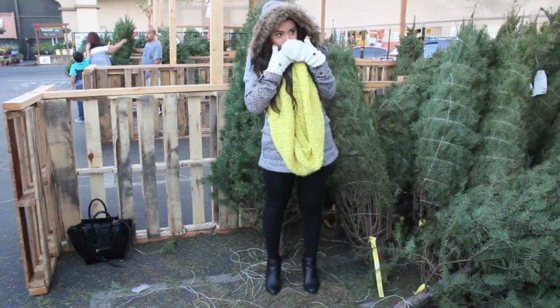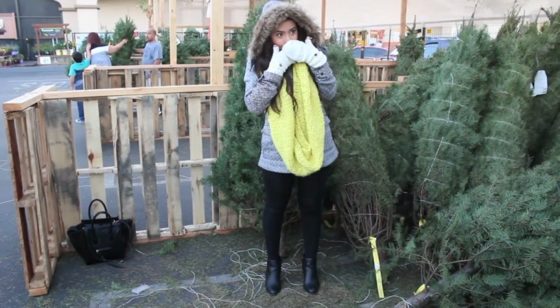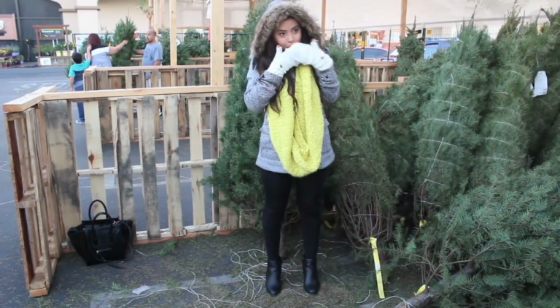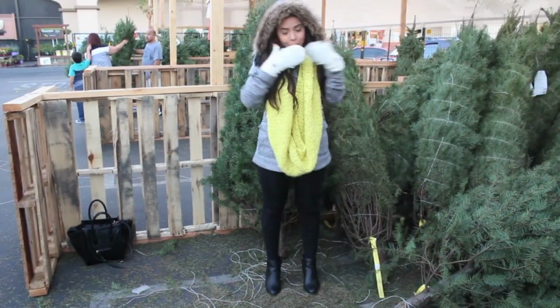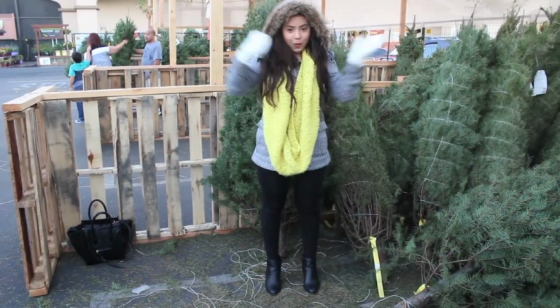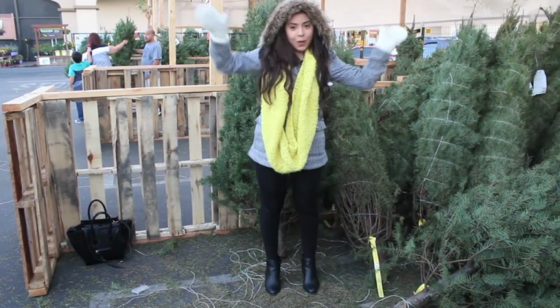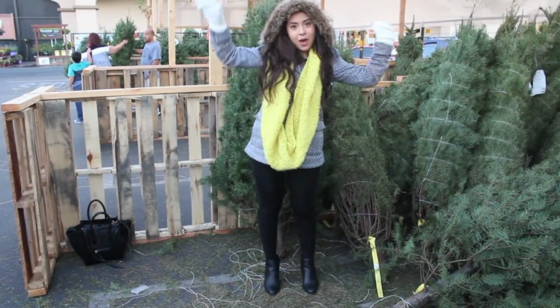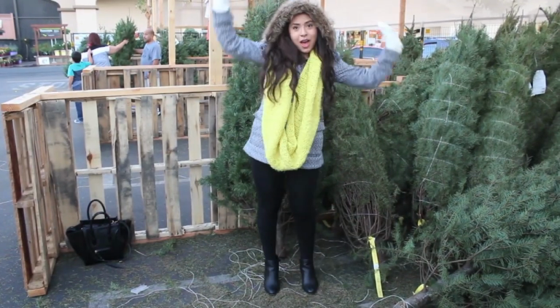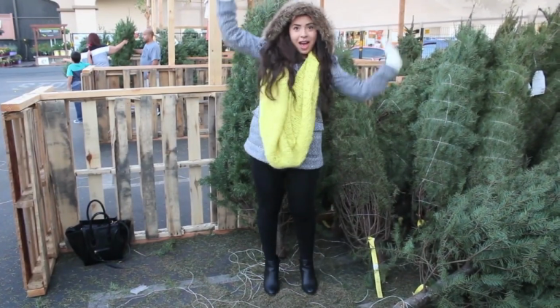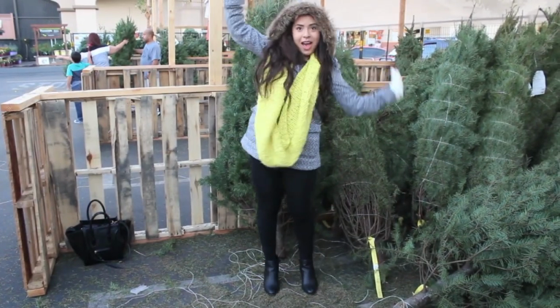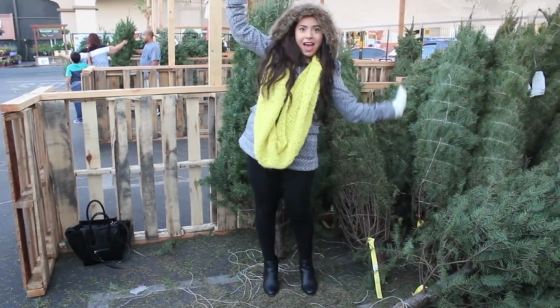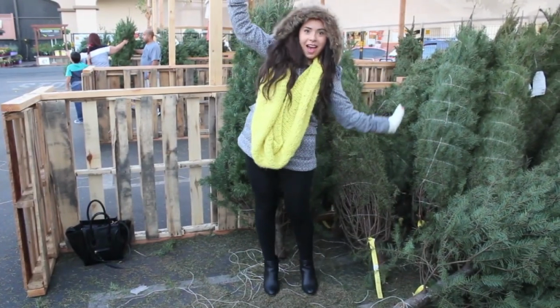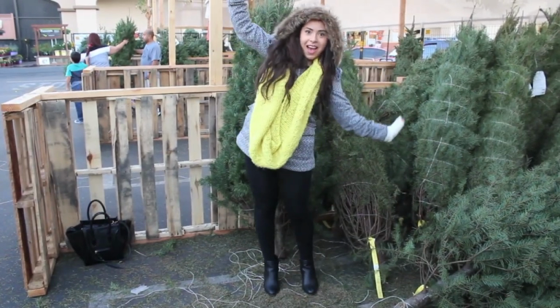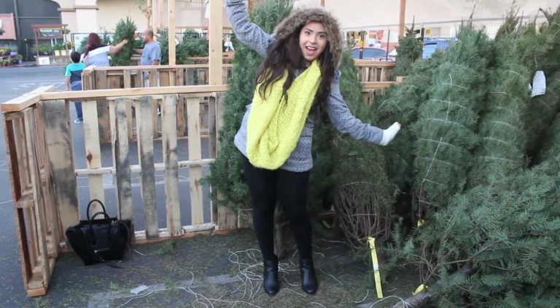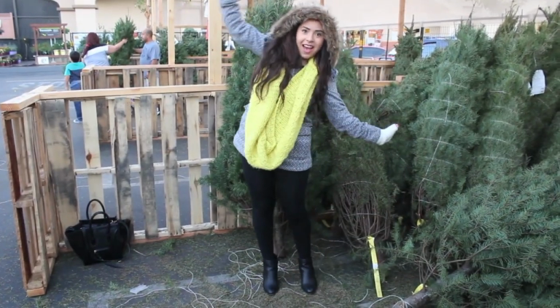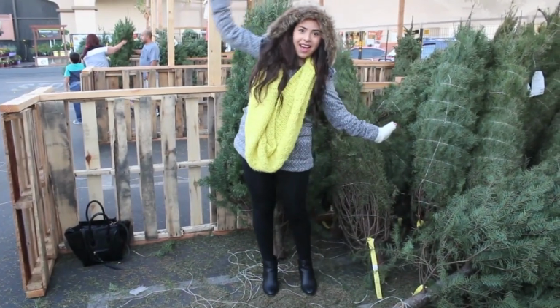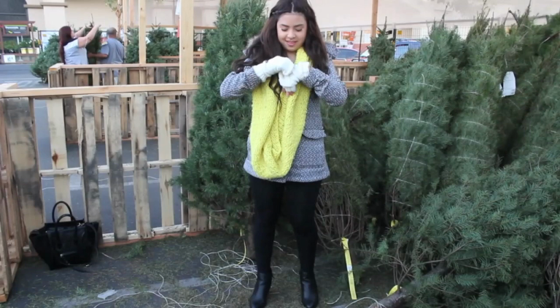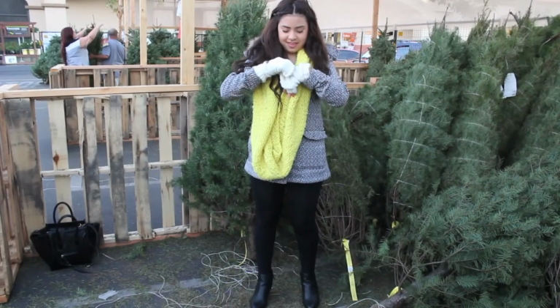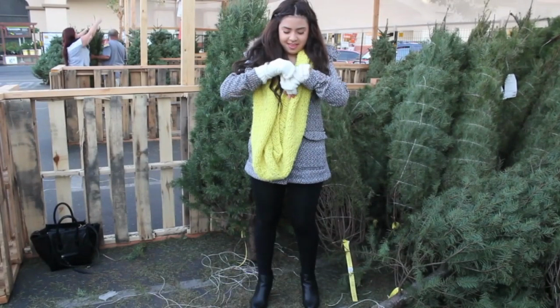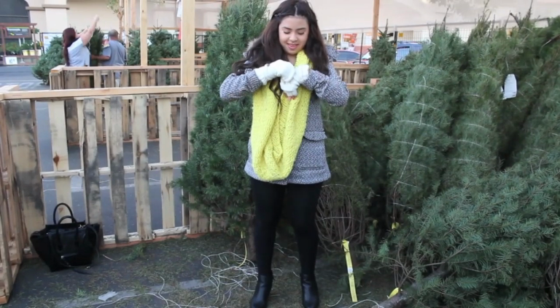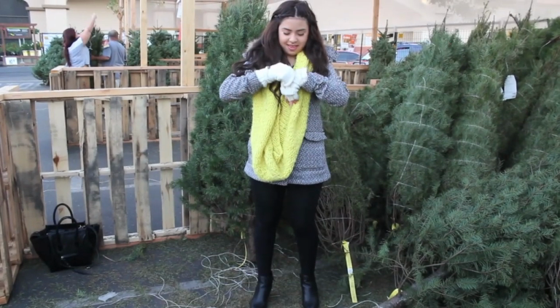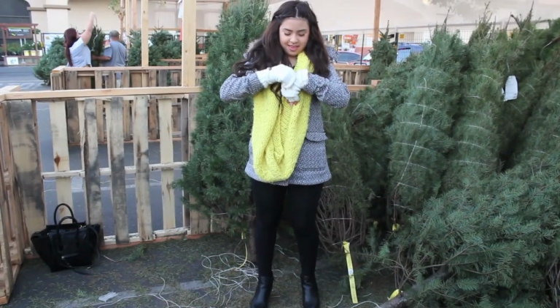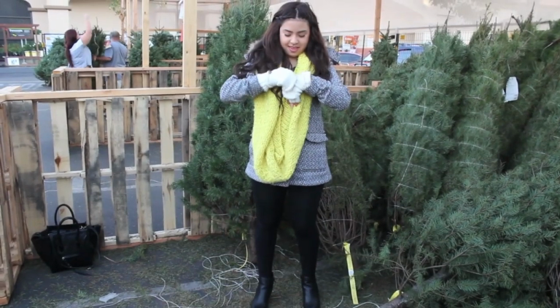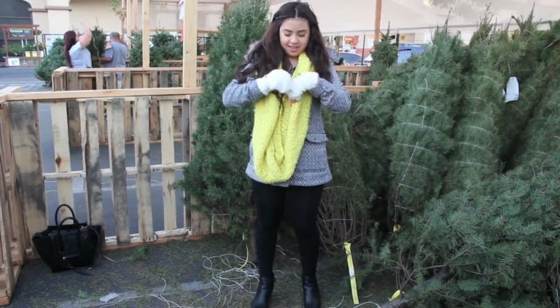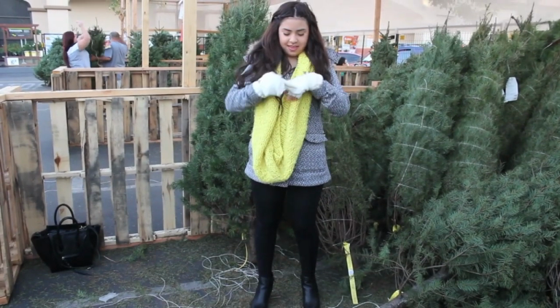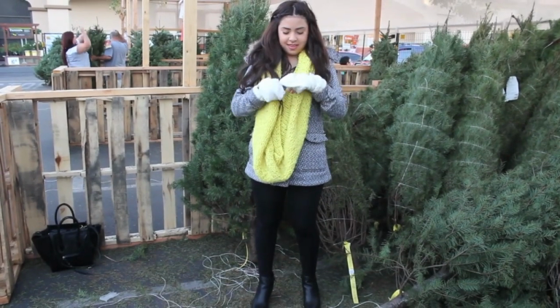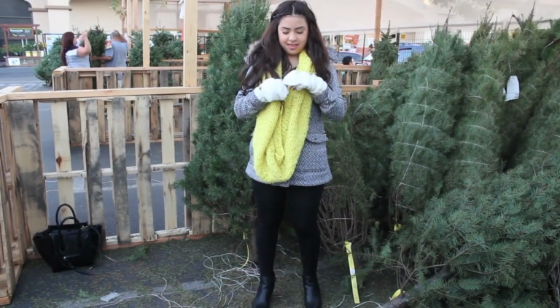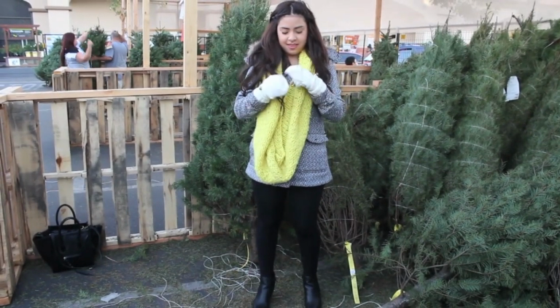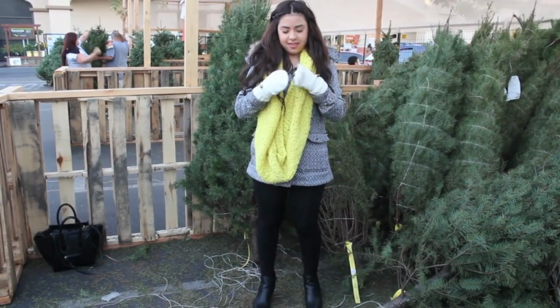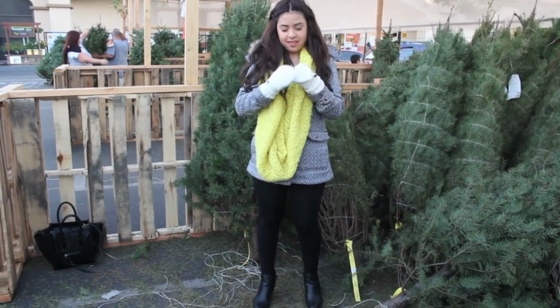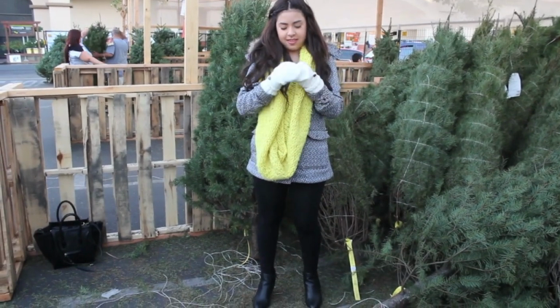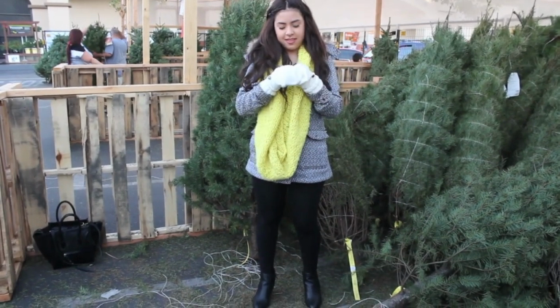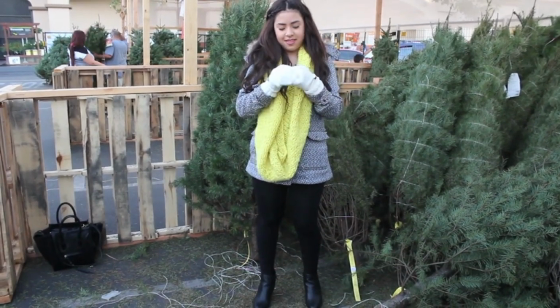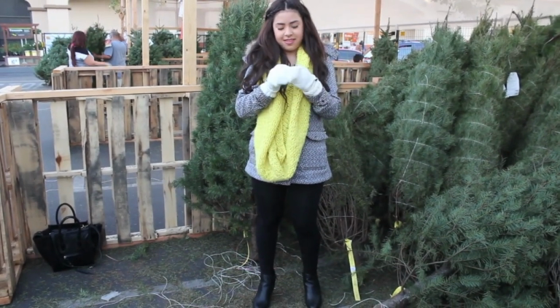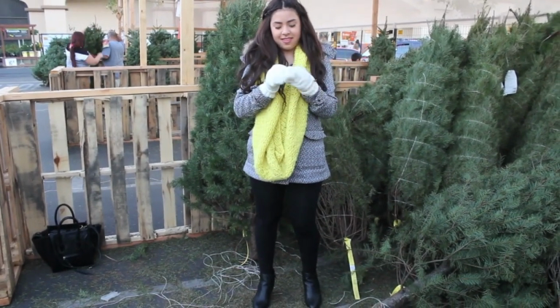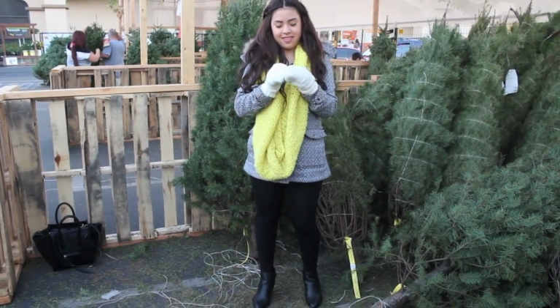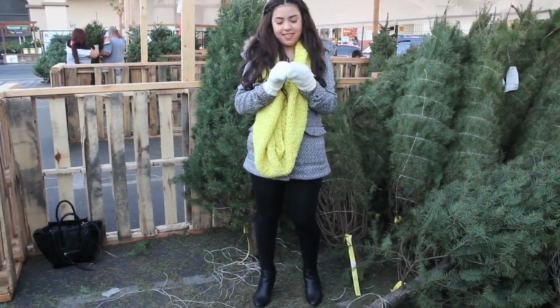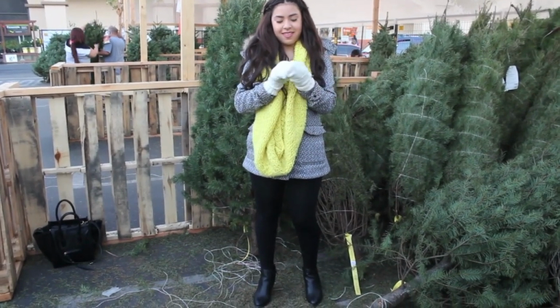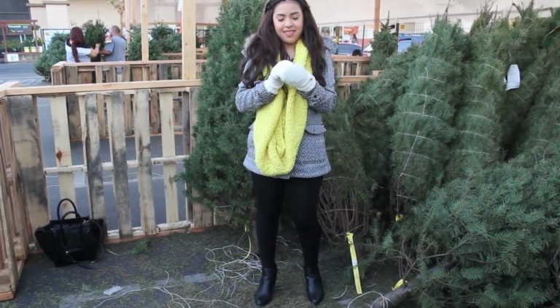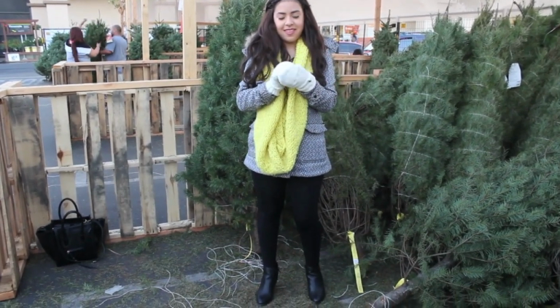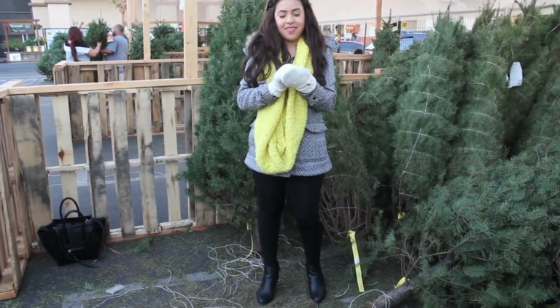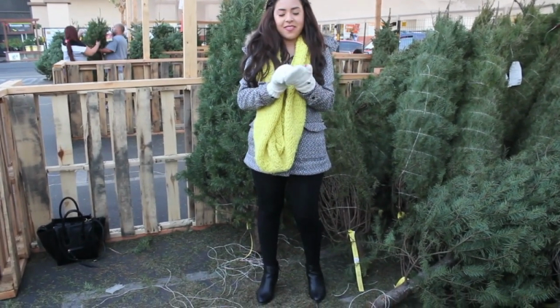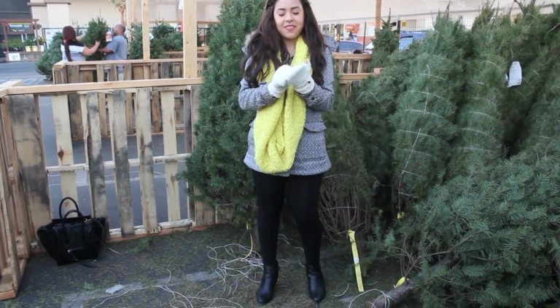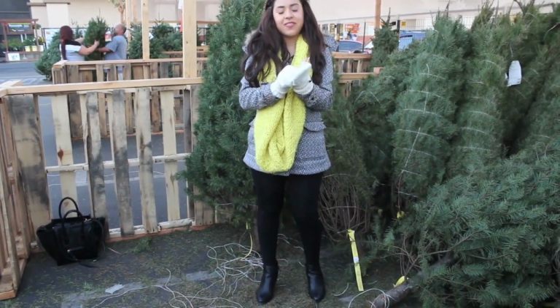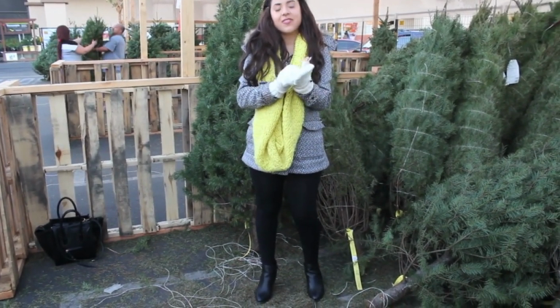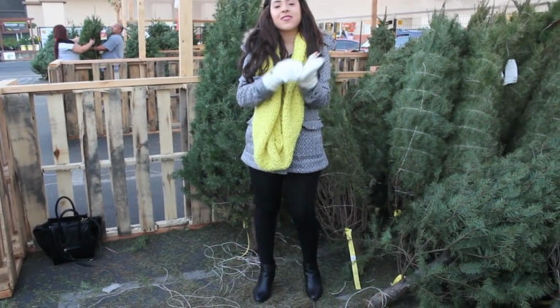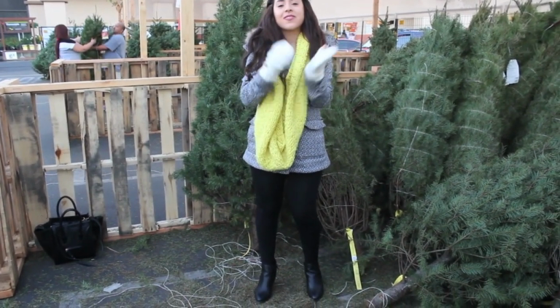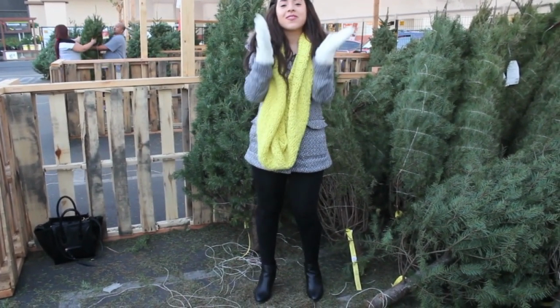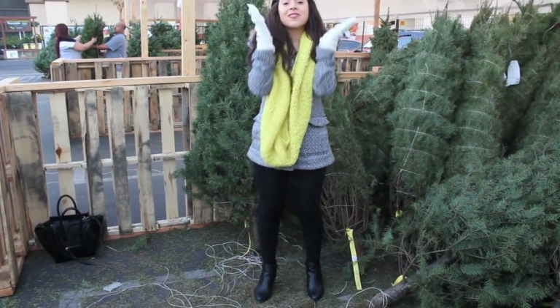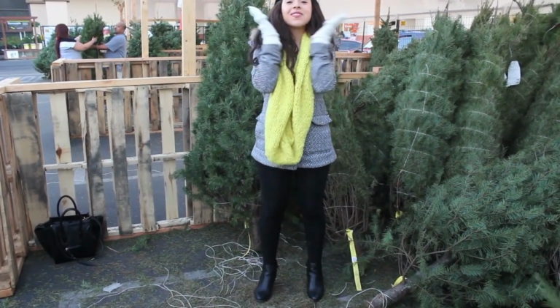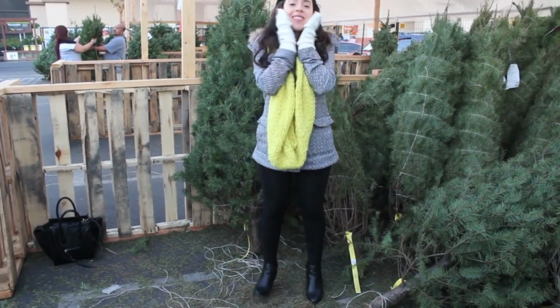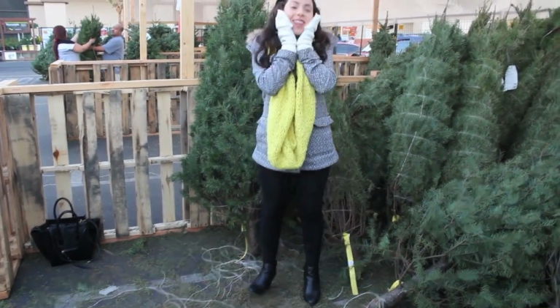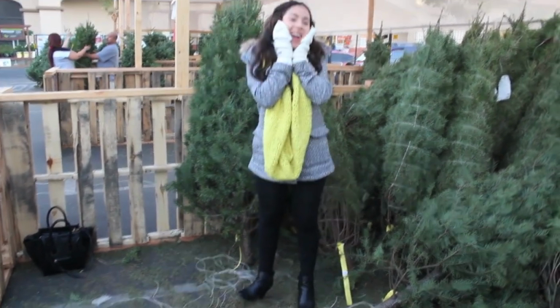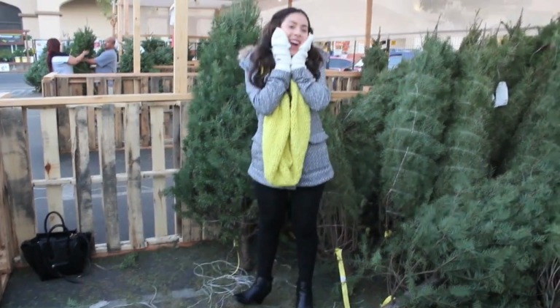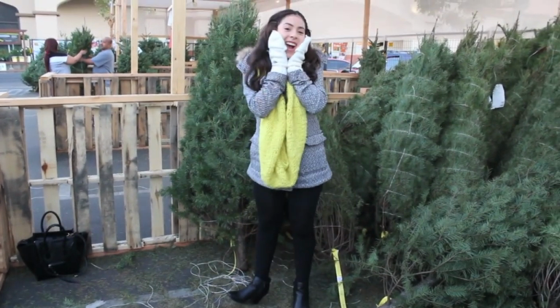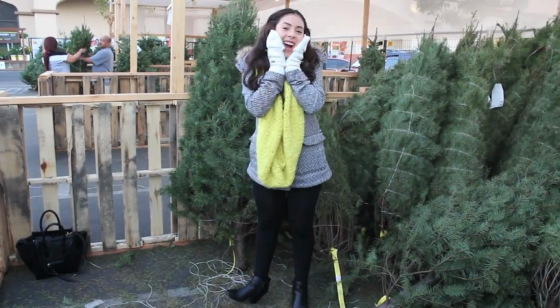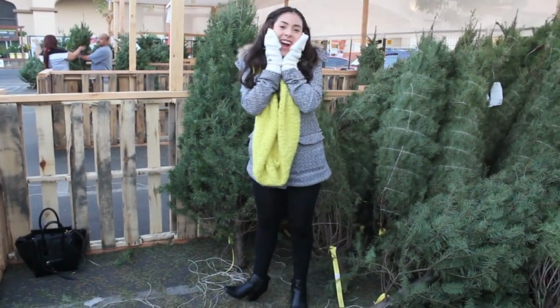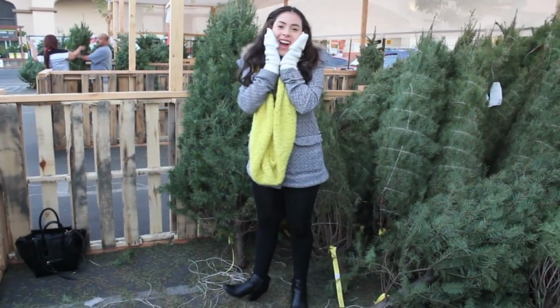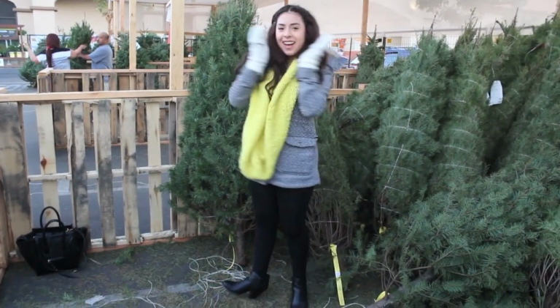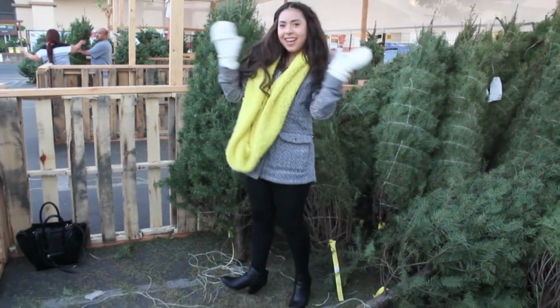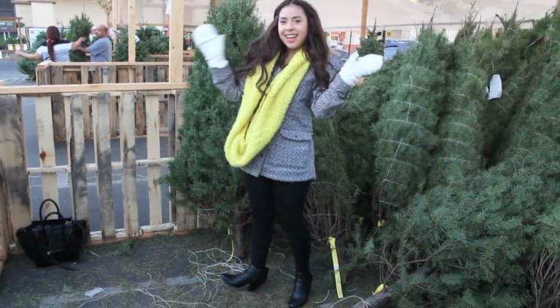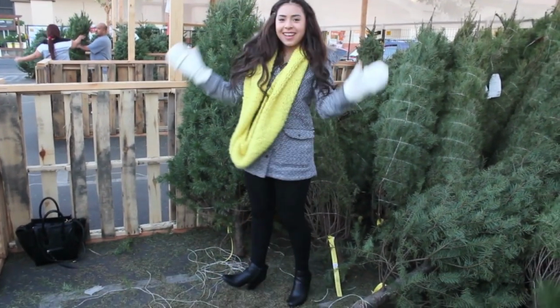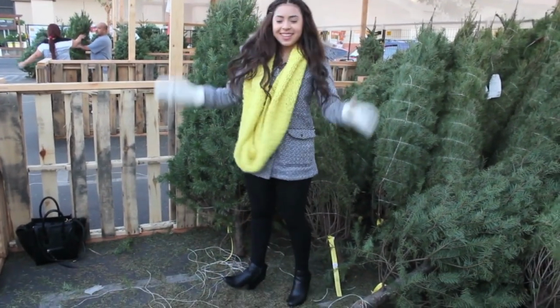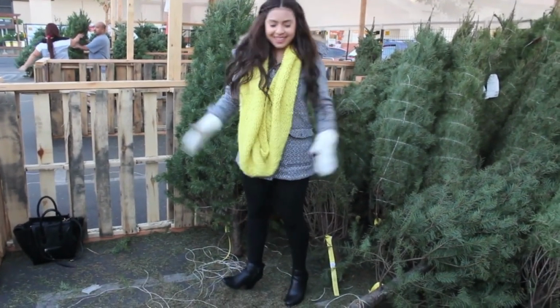I'm styling my outfit with a green scarf and some gloves that turn into mittens — I know, how cute is that!